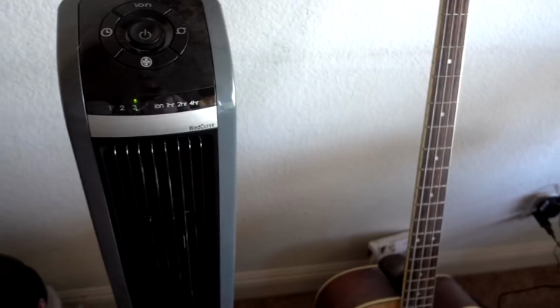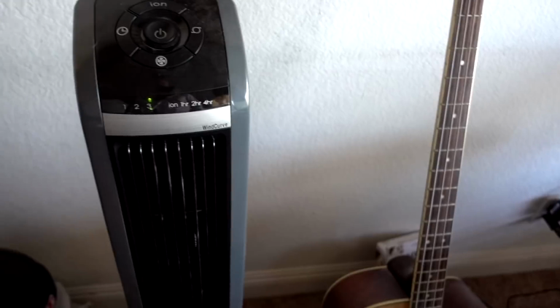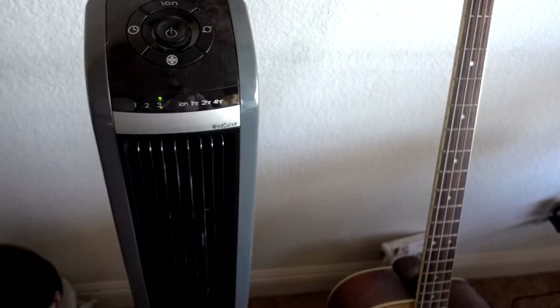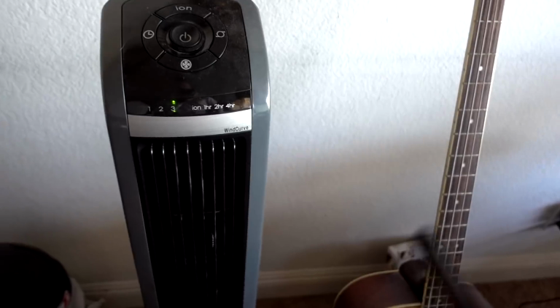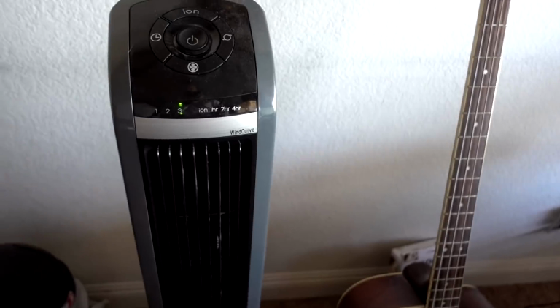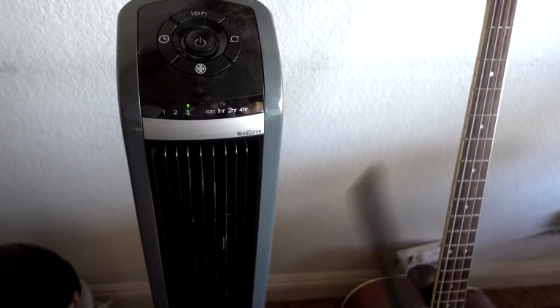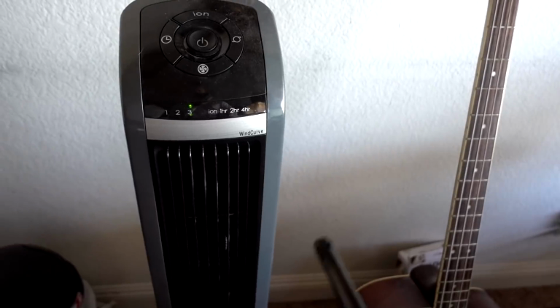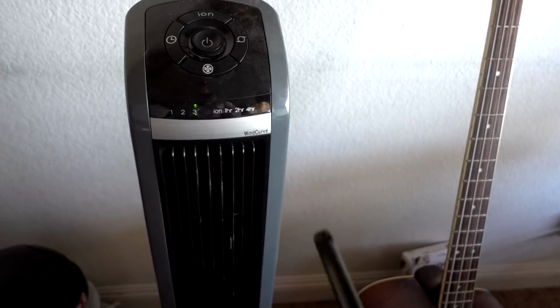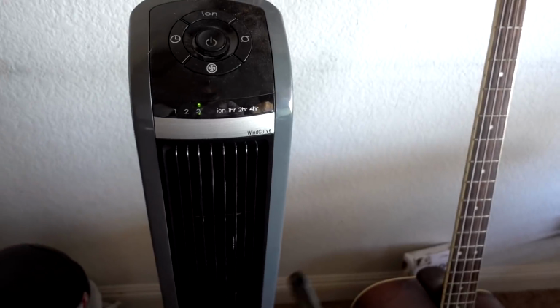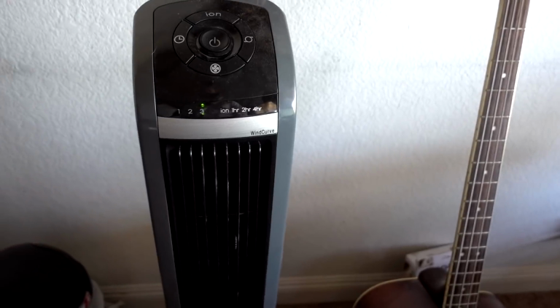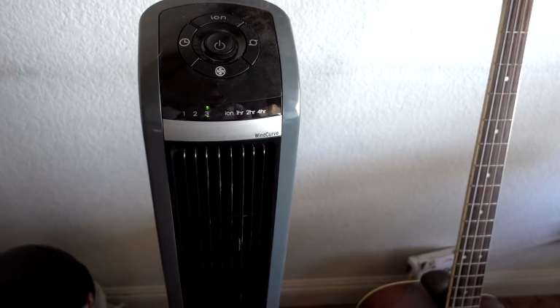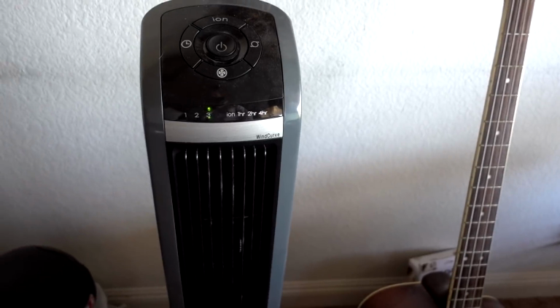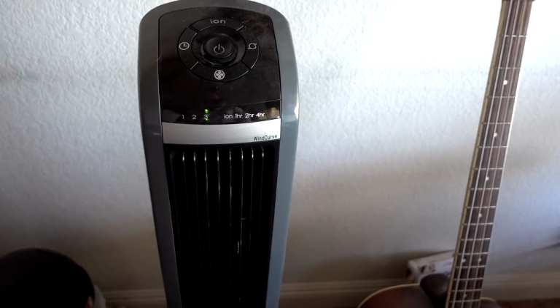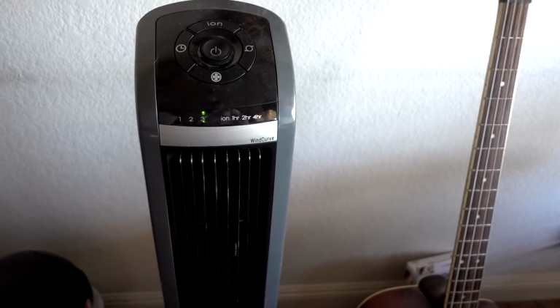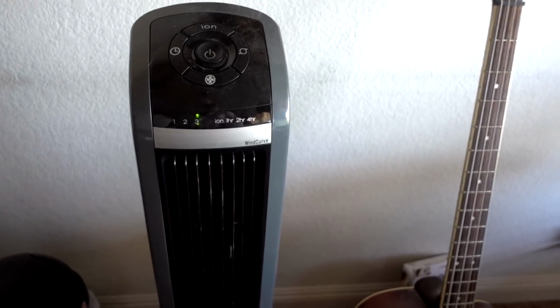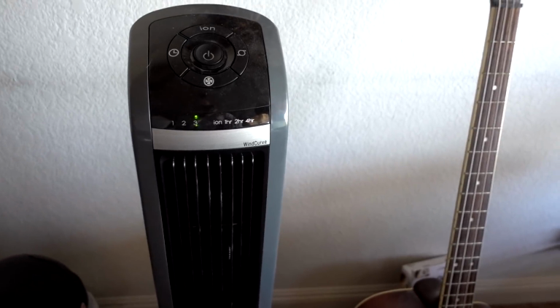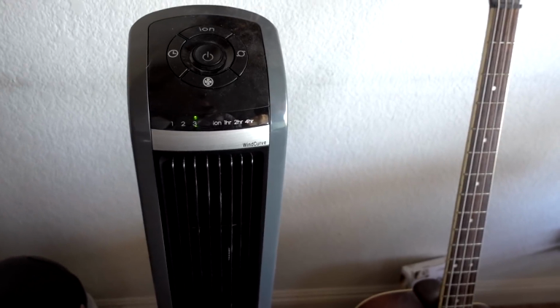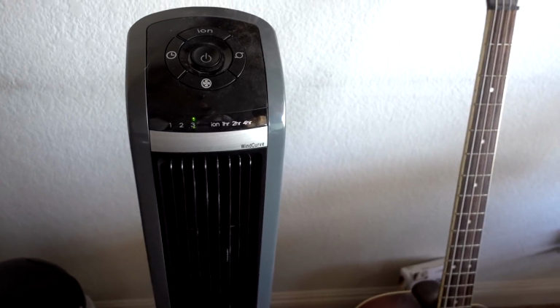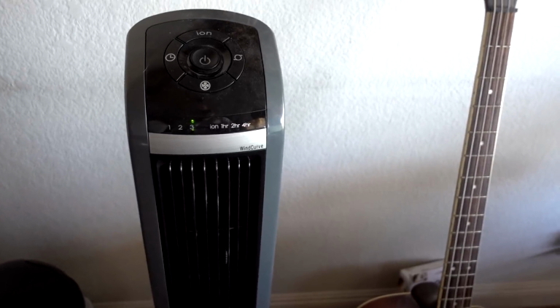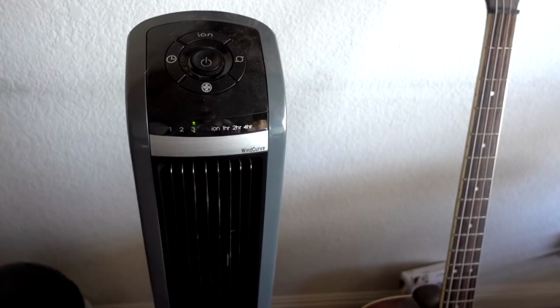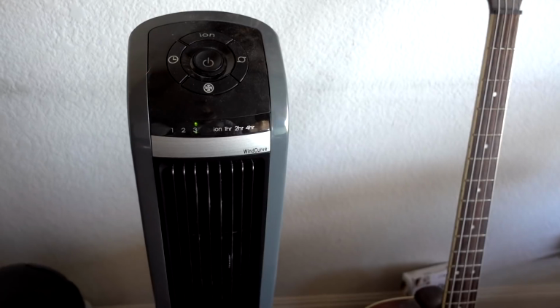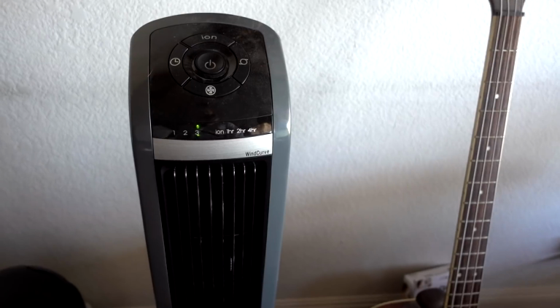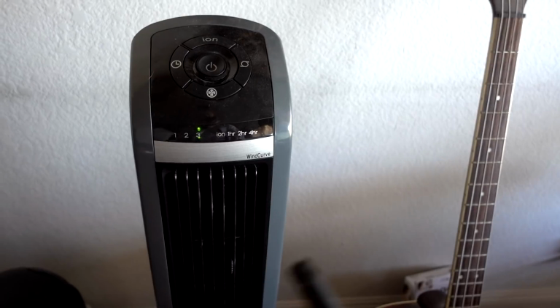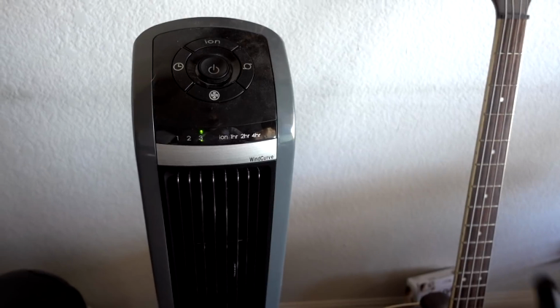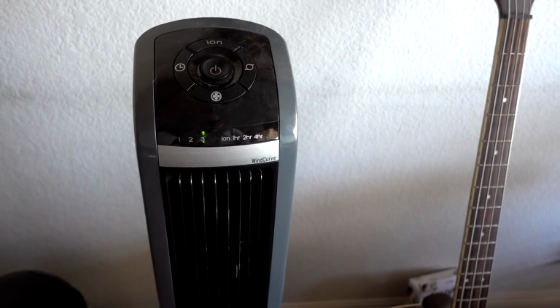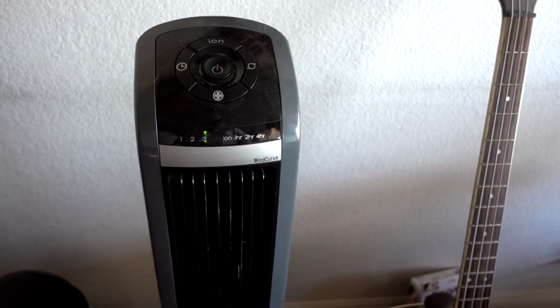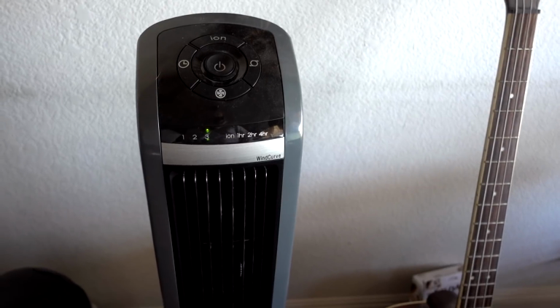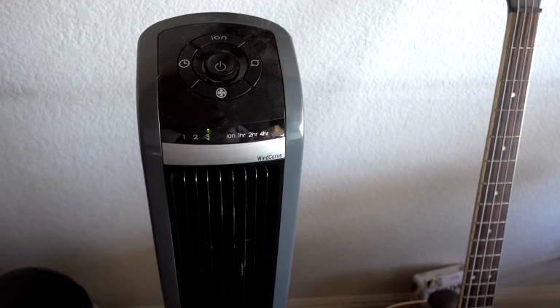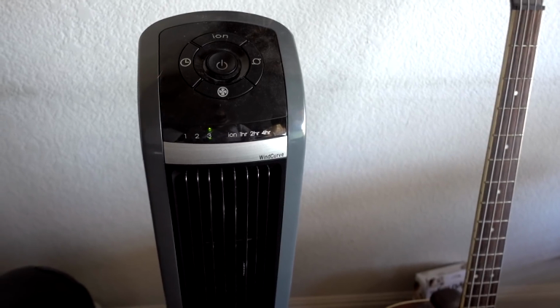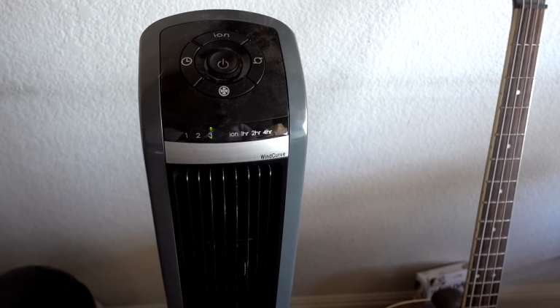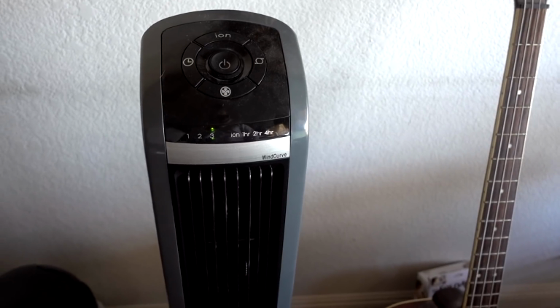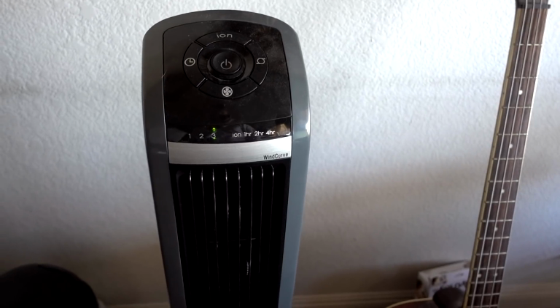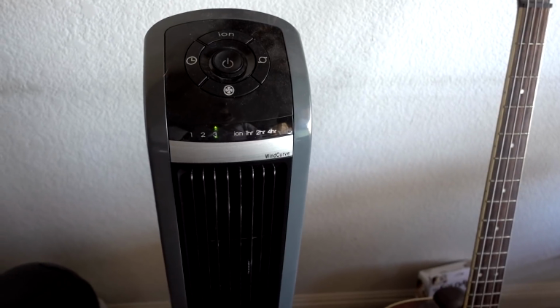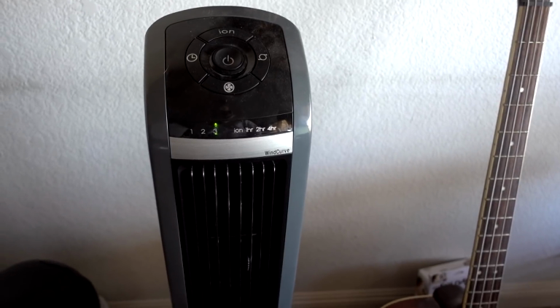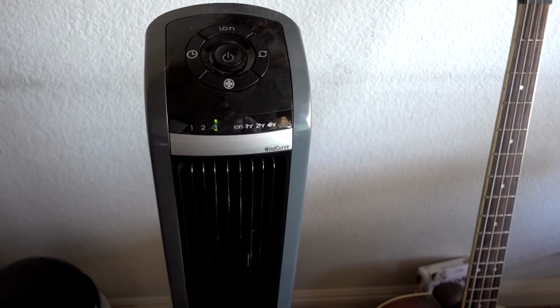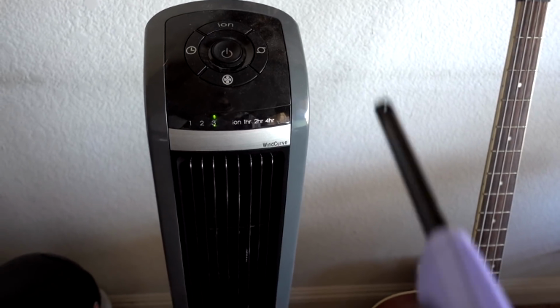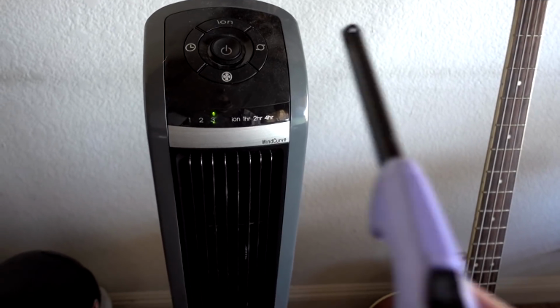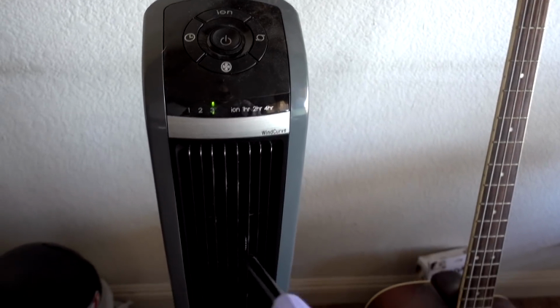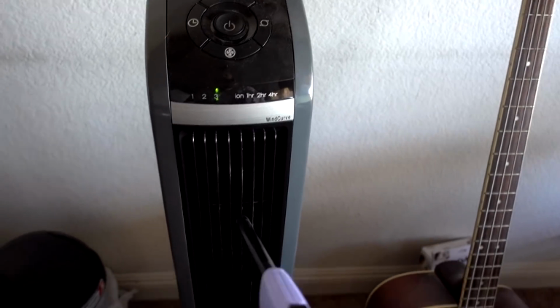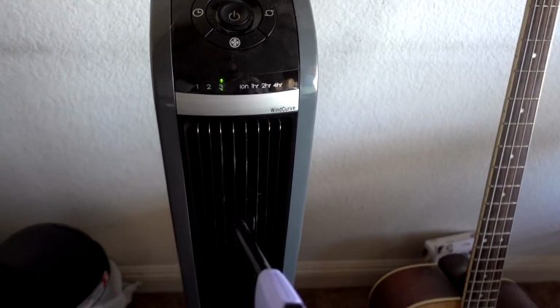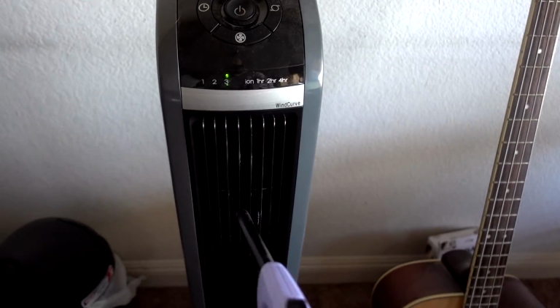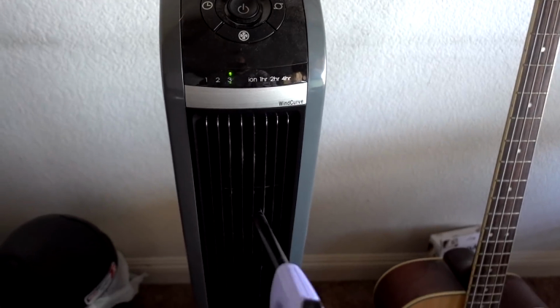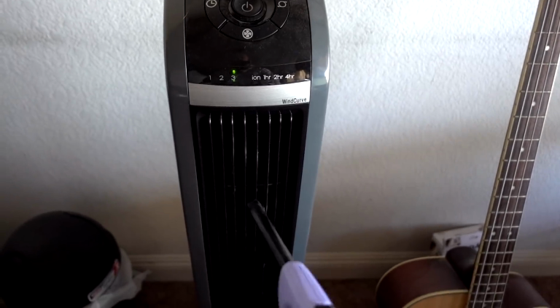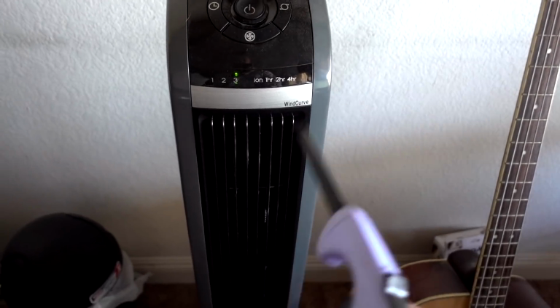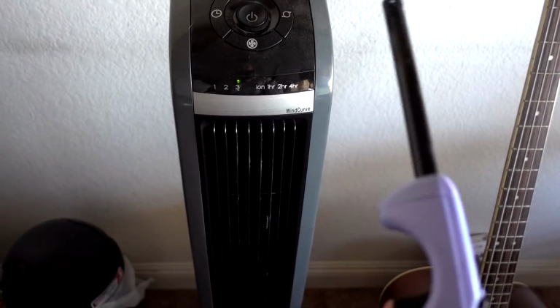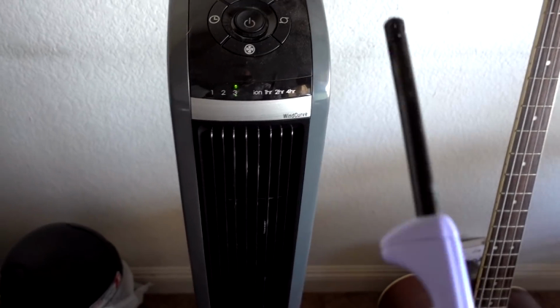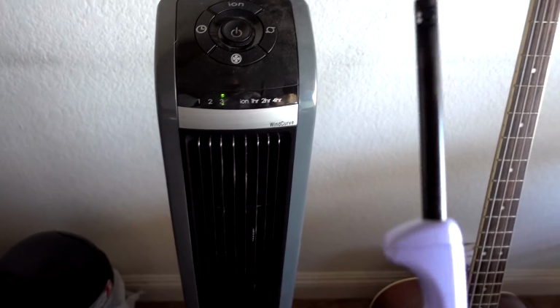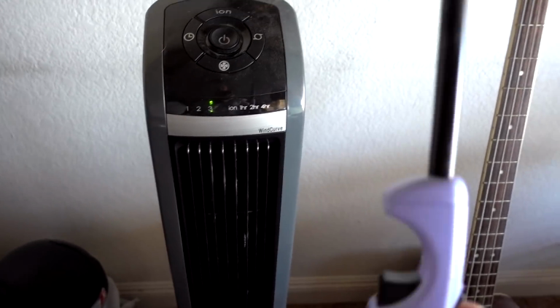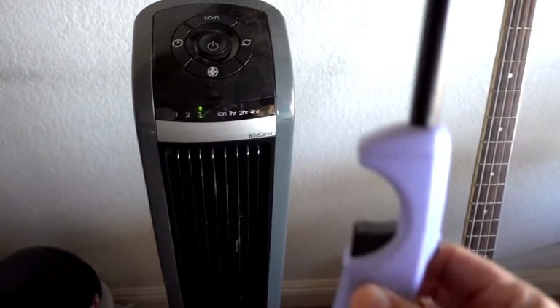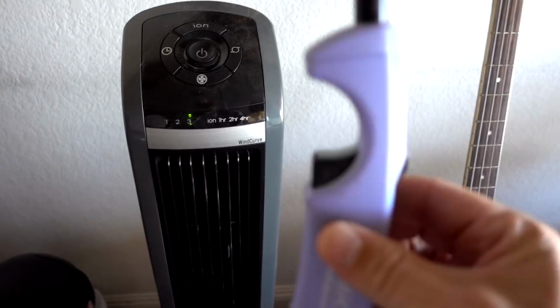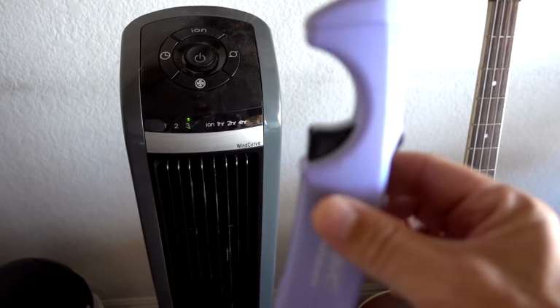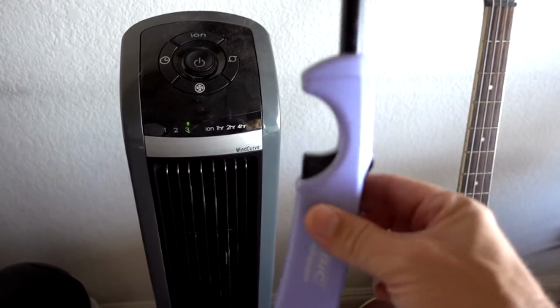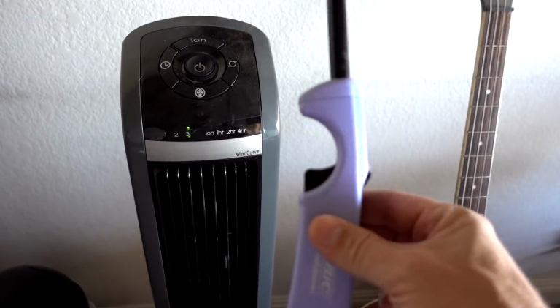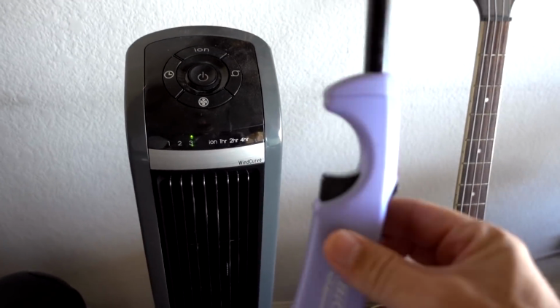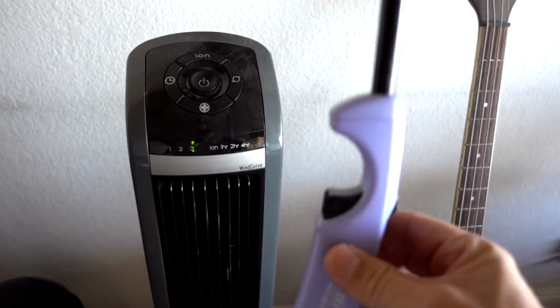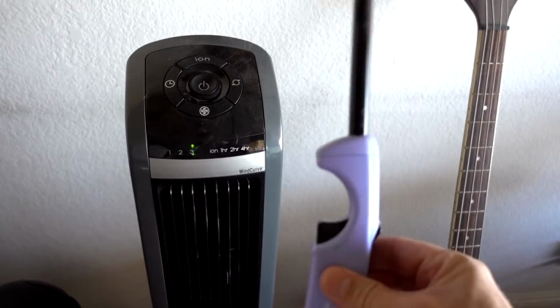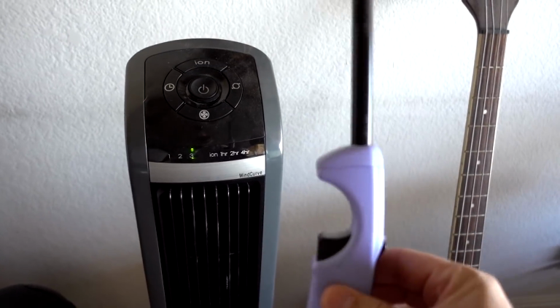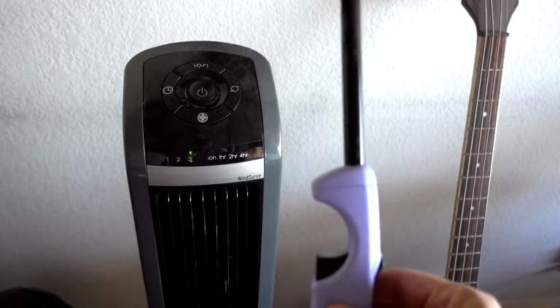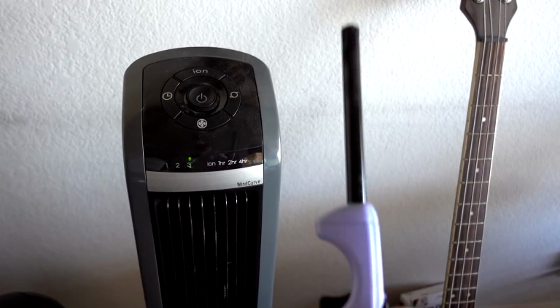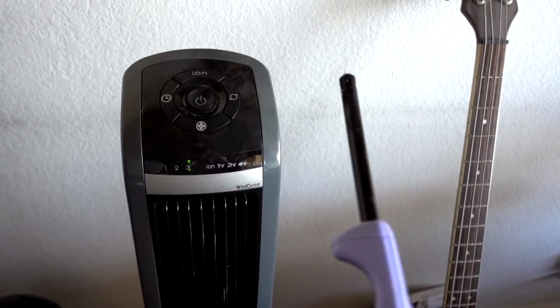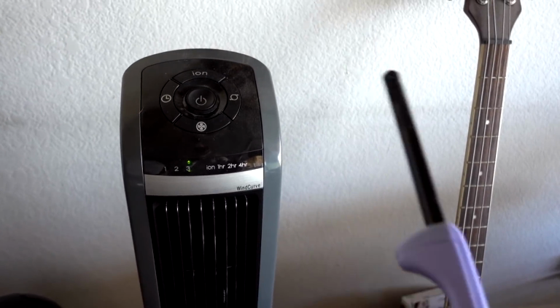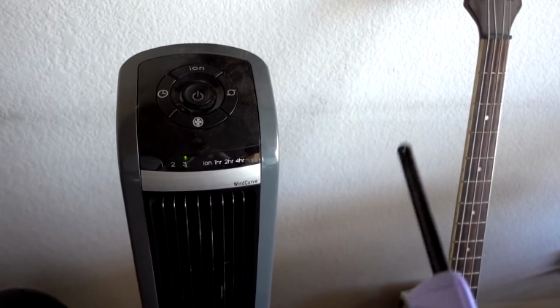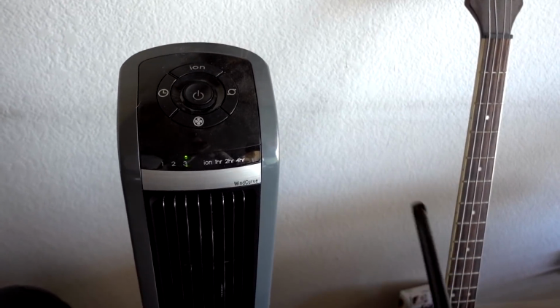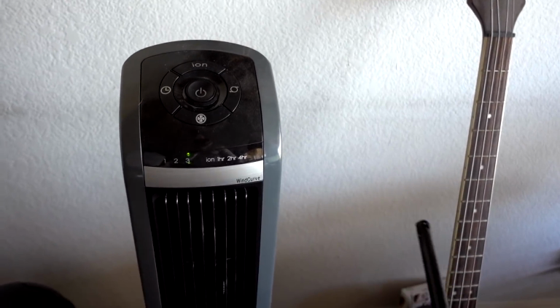The commercials show a test of the lighters in the wind, so I figured I'd turn on a fan and see how they compare to a standard lighter.